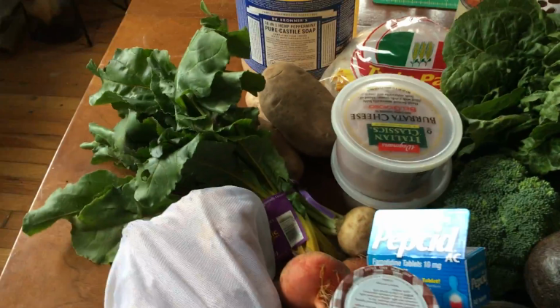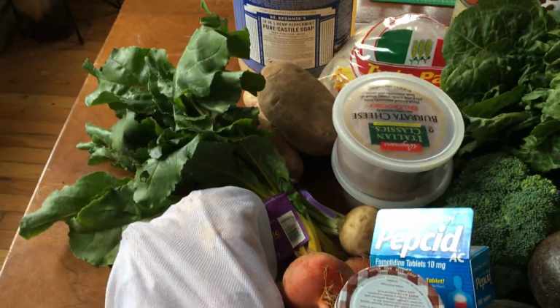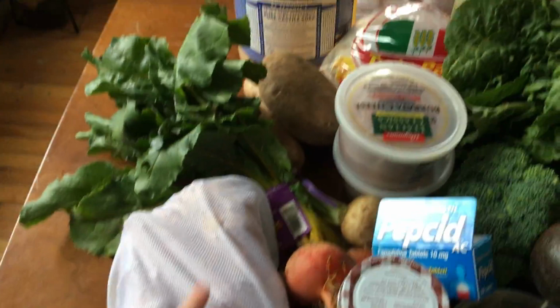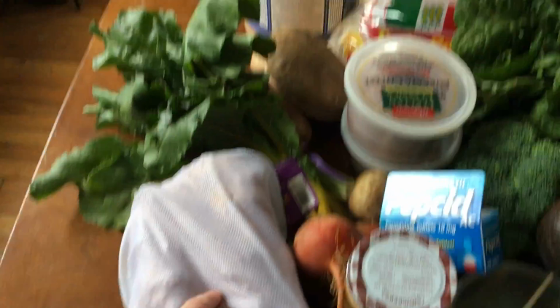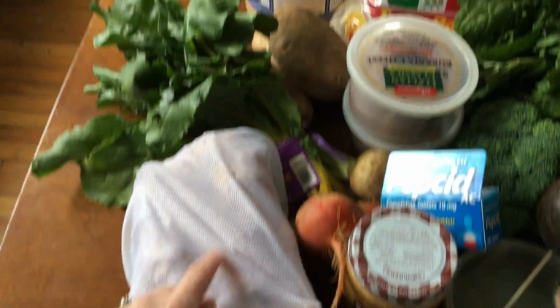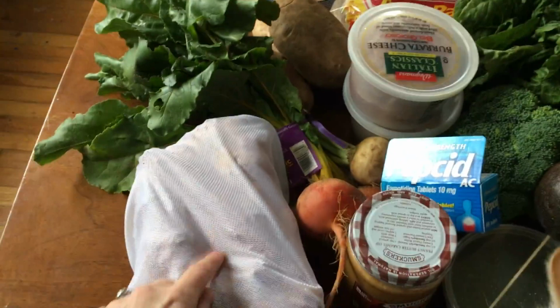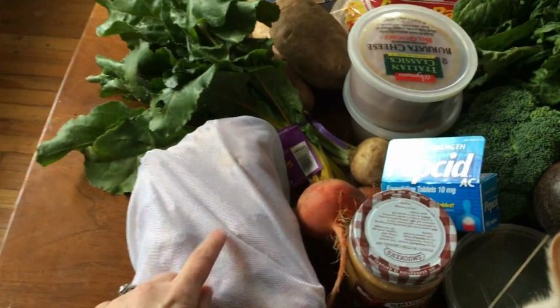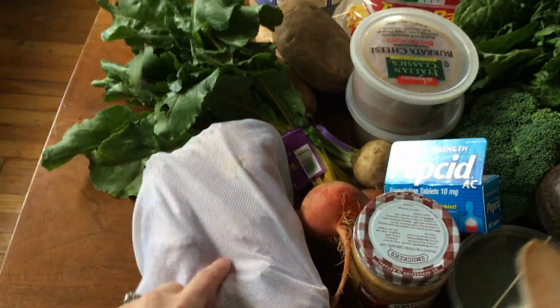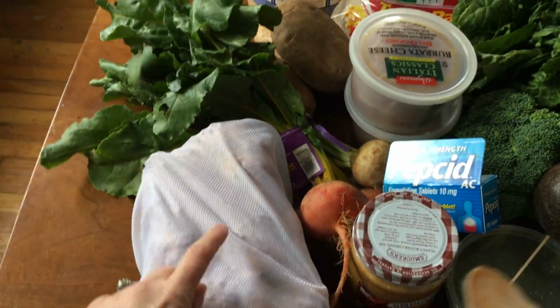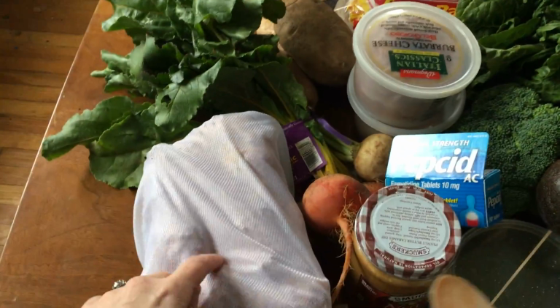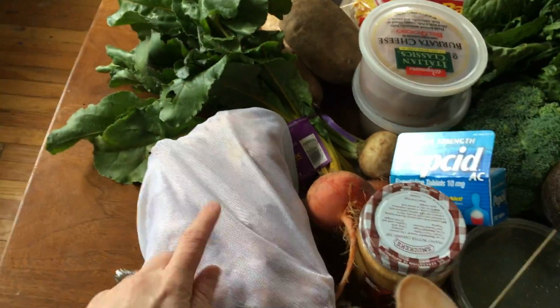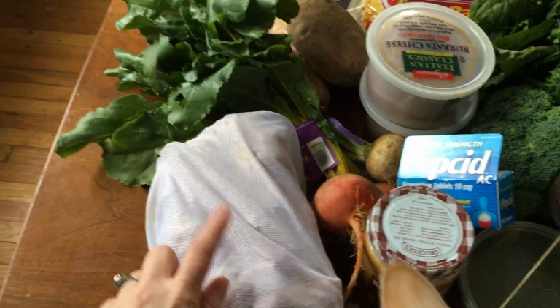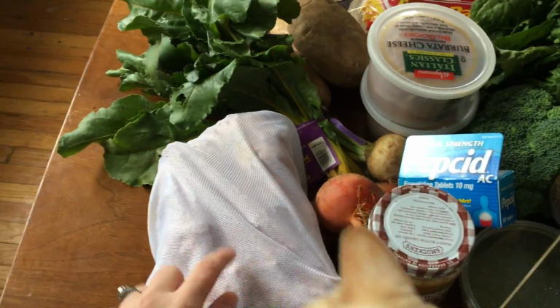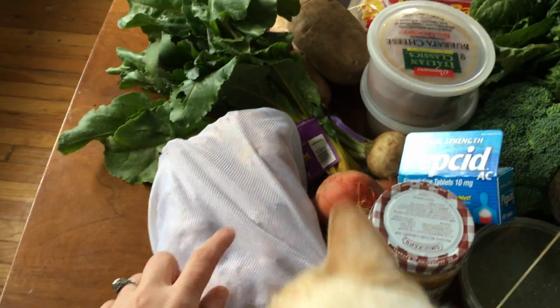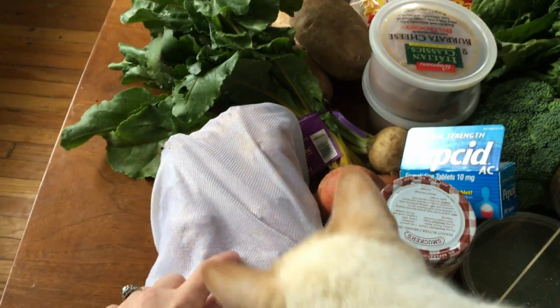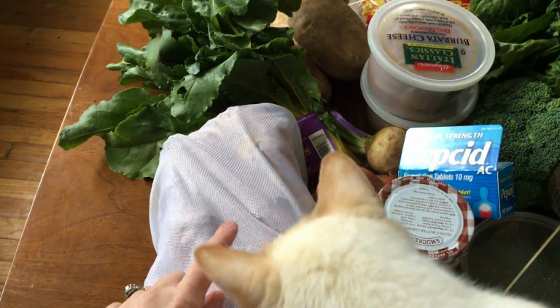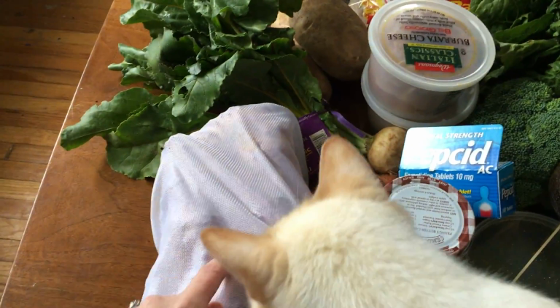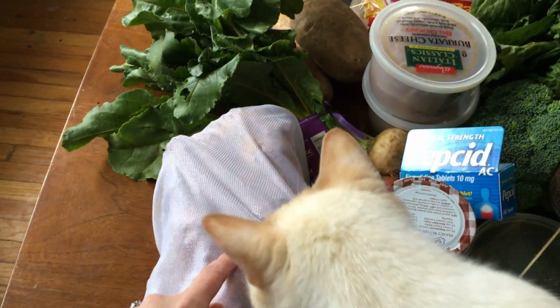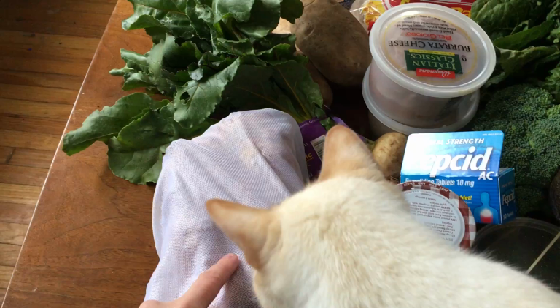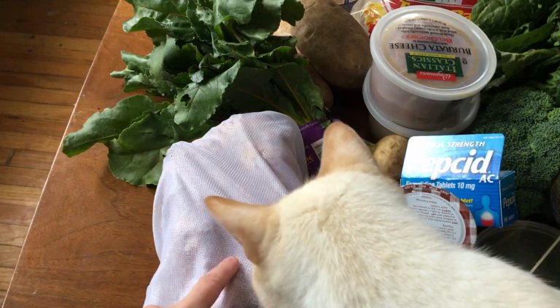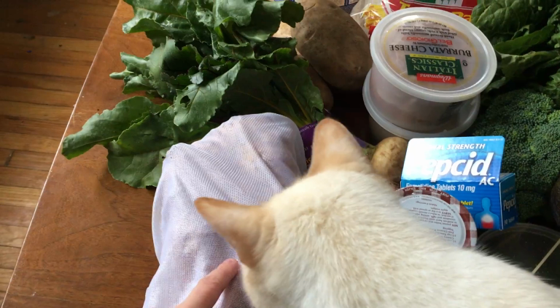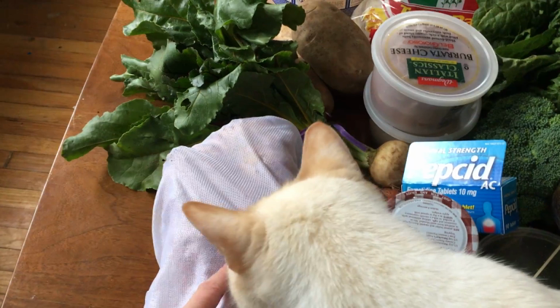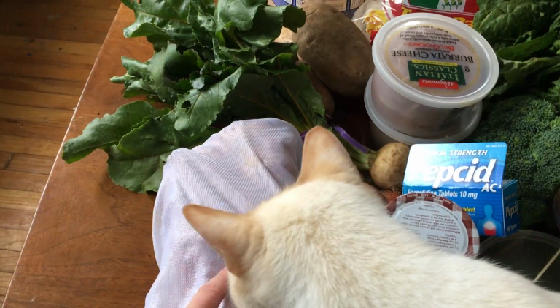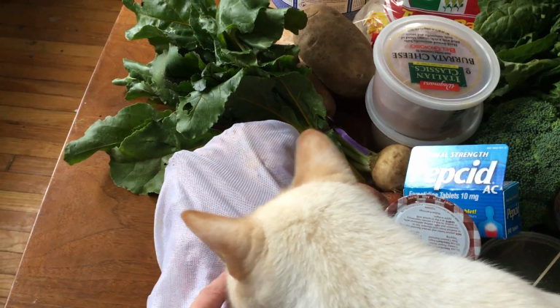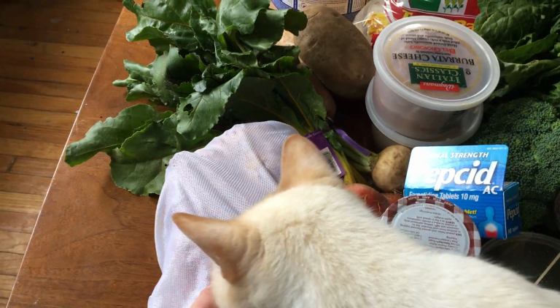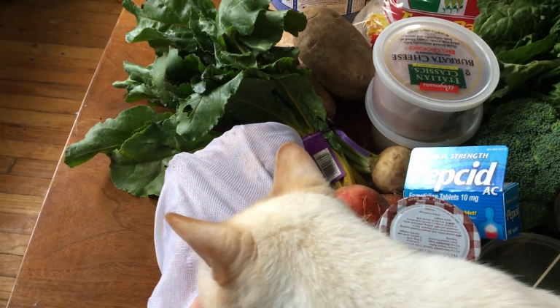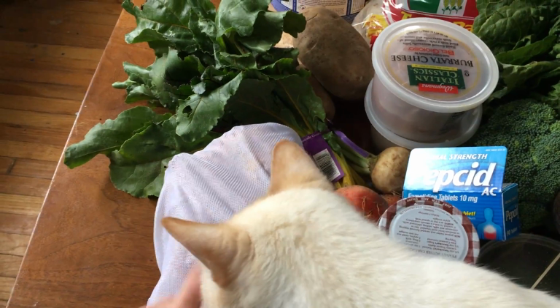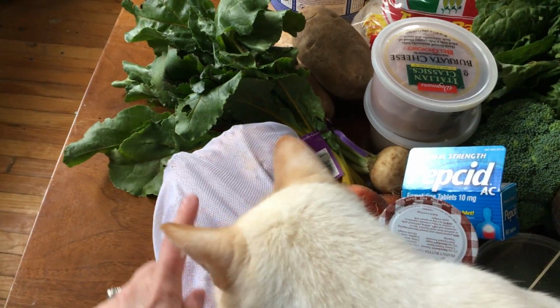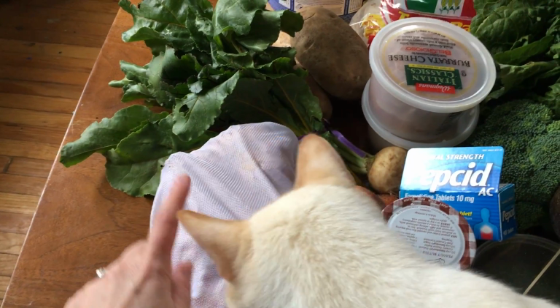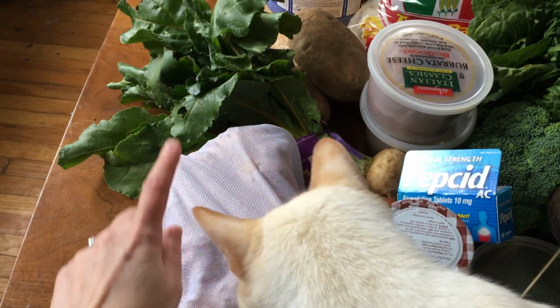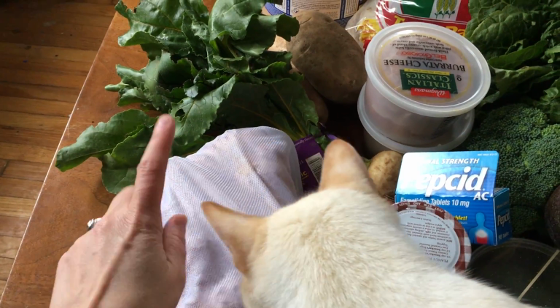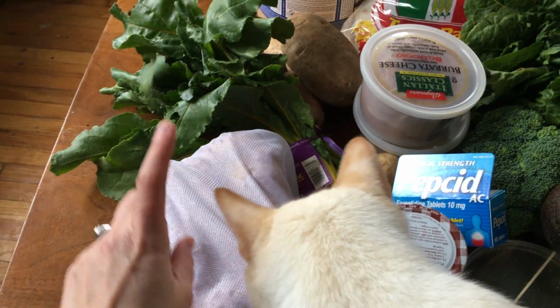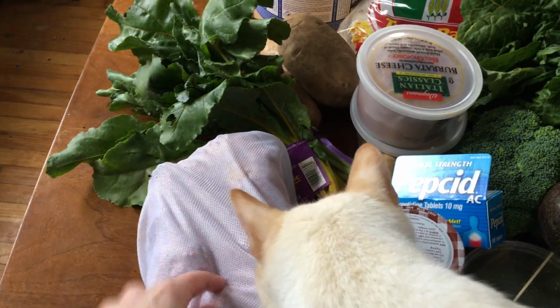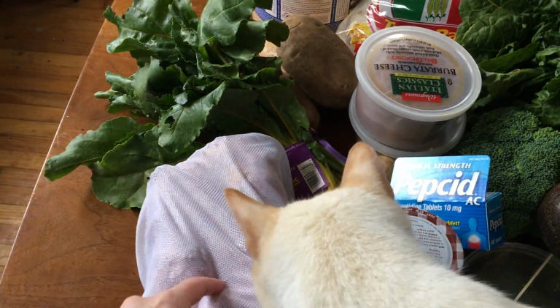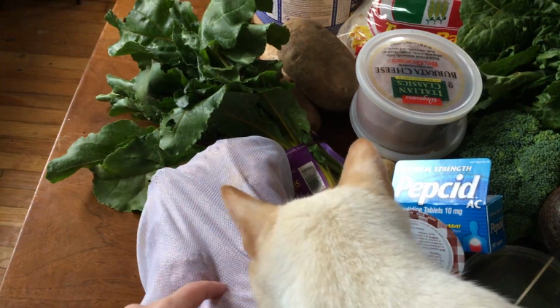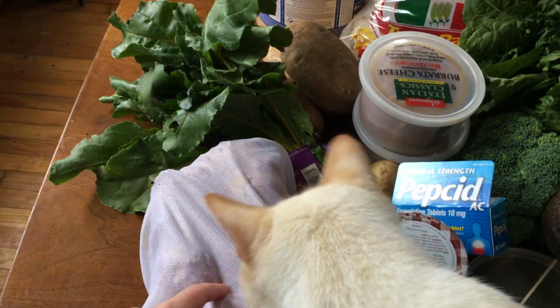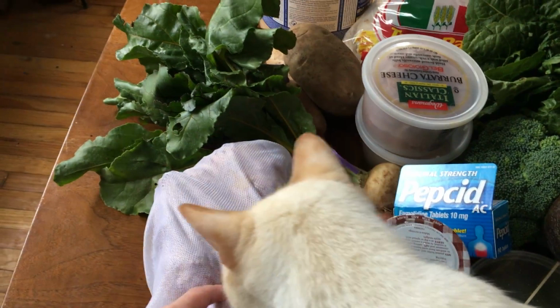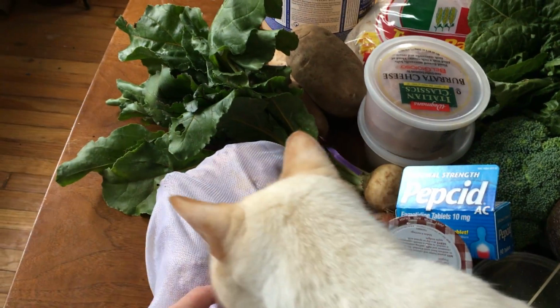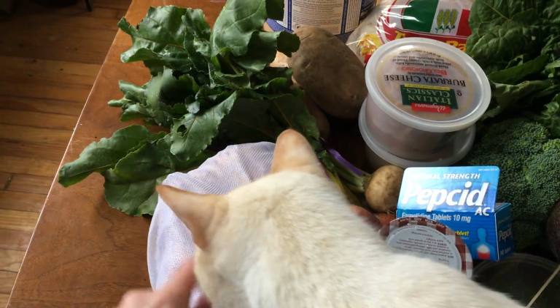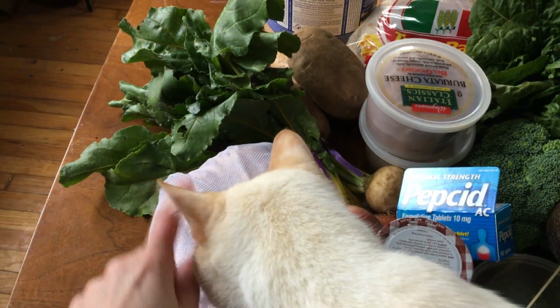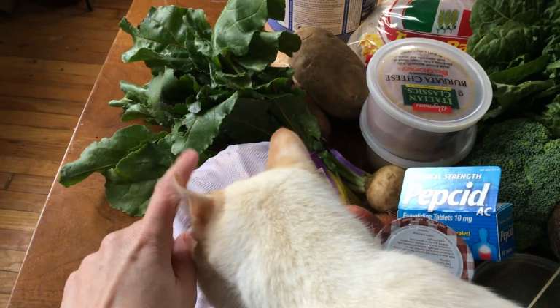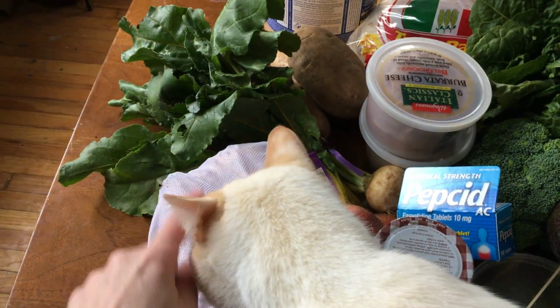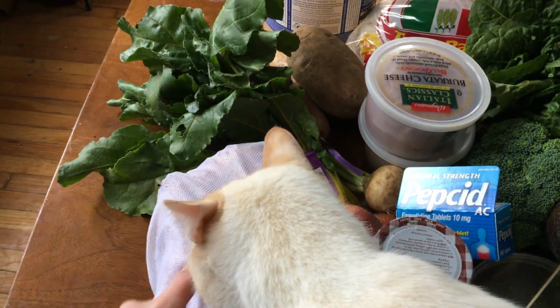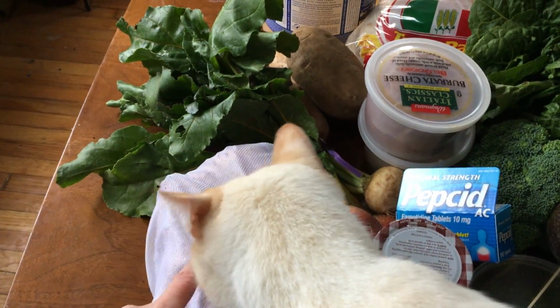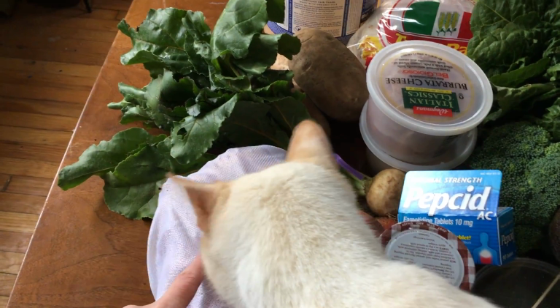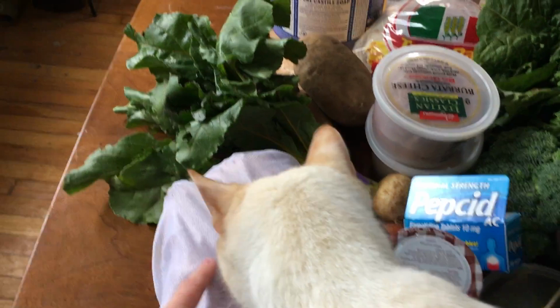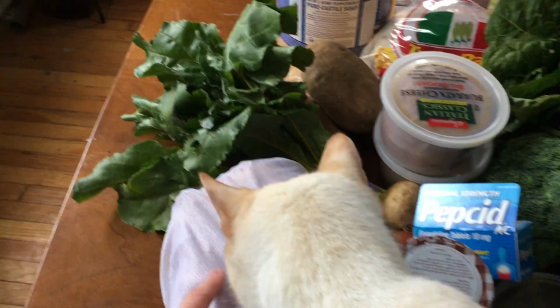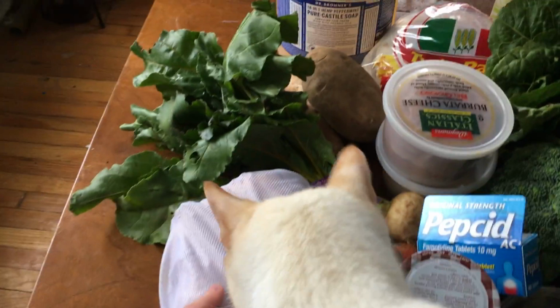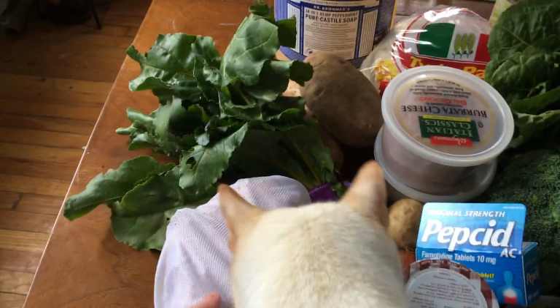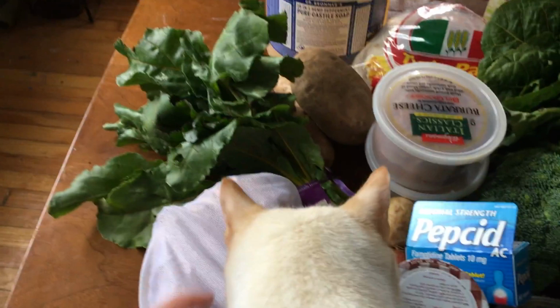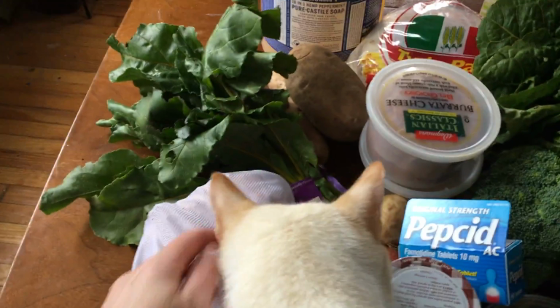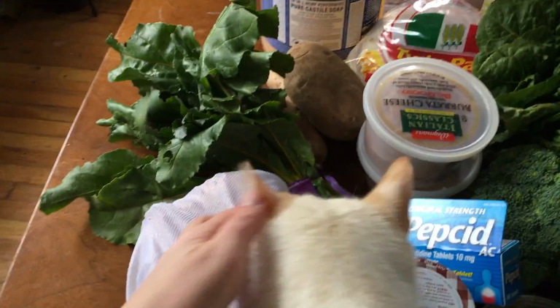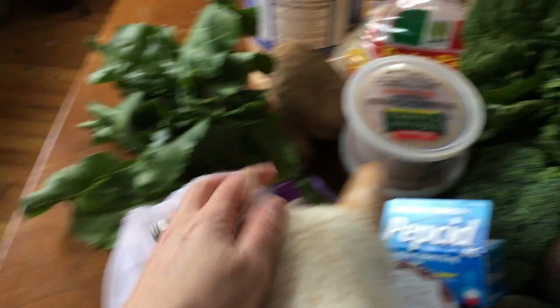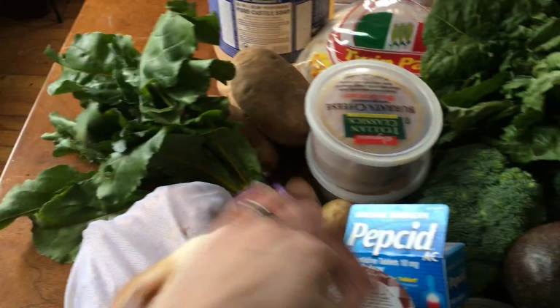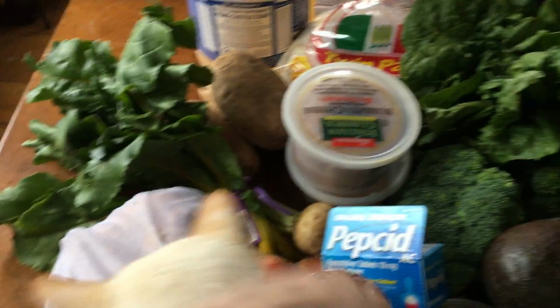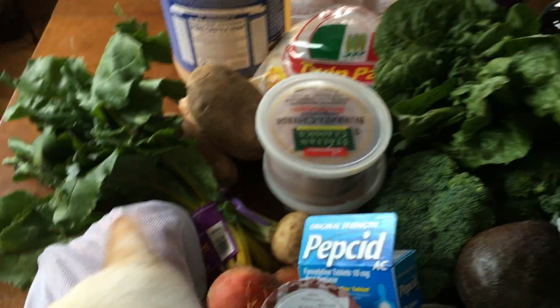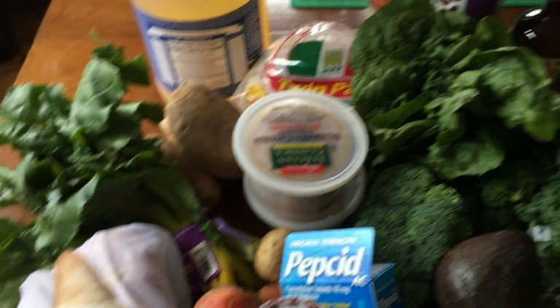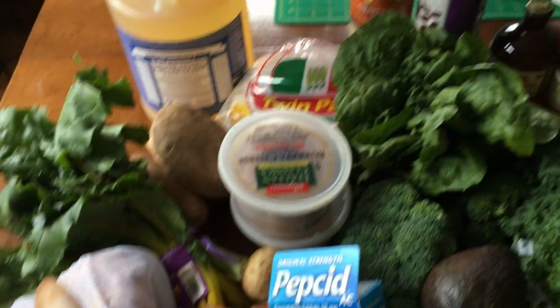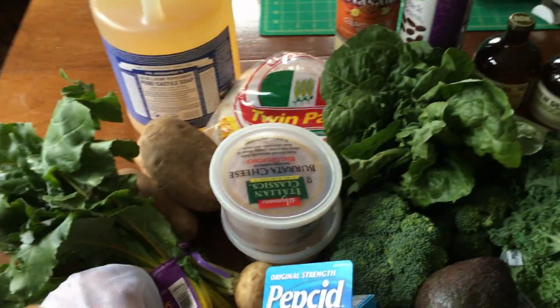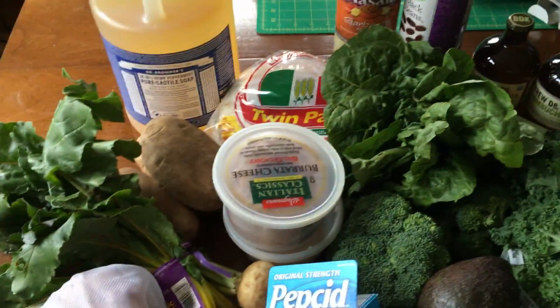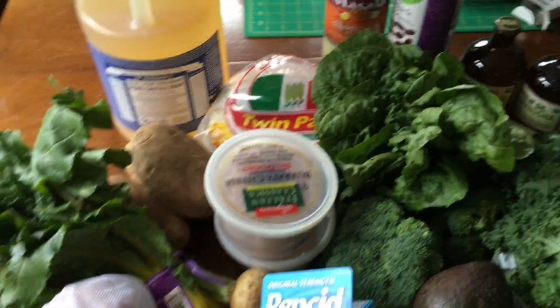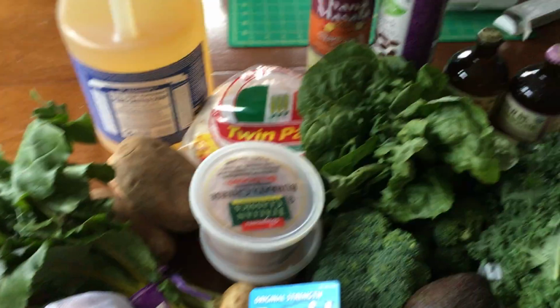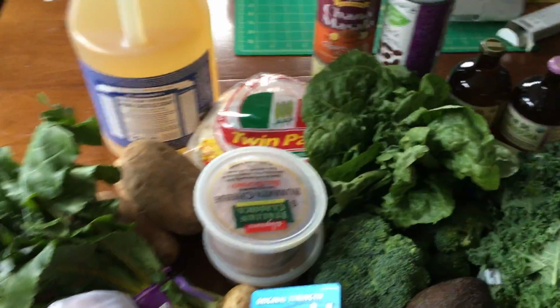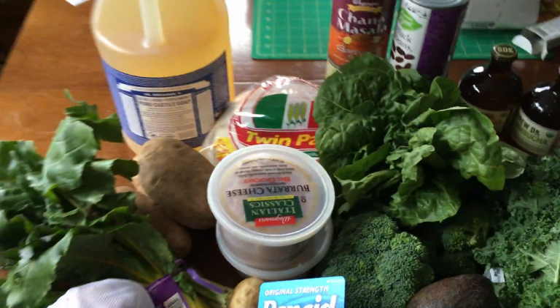So brown bread, out of the plastic in my own bag — perfect.